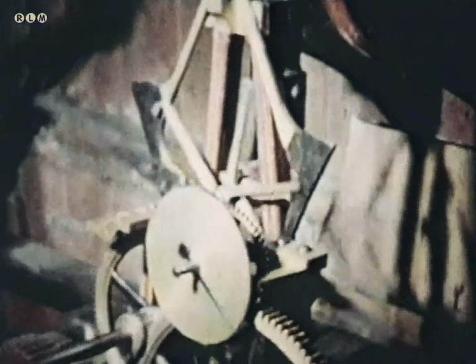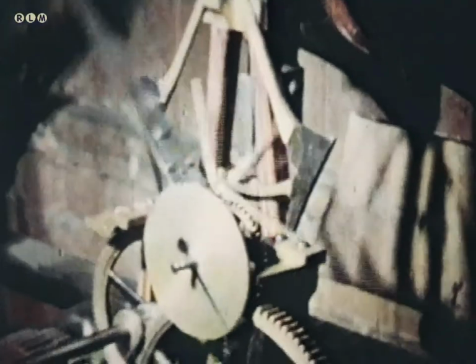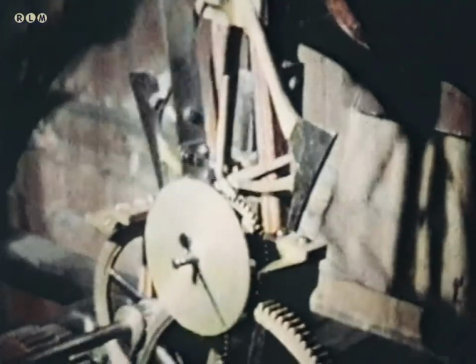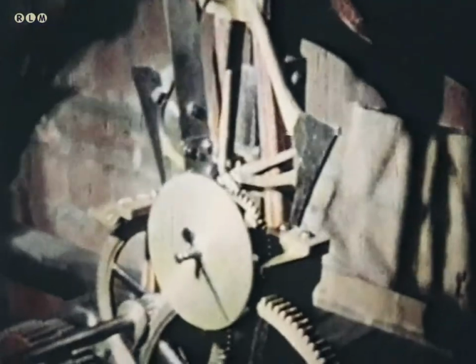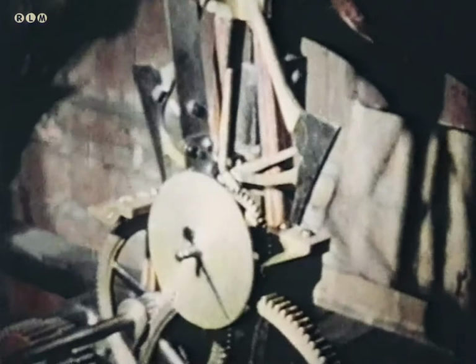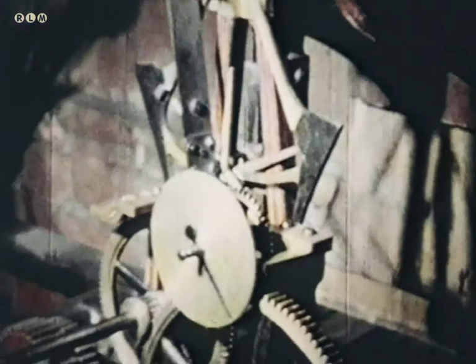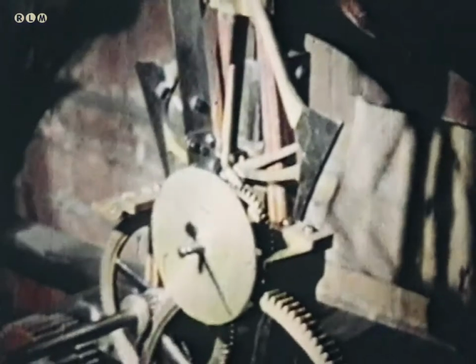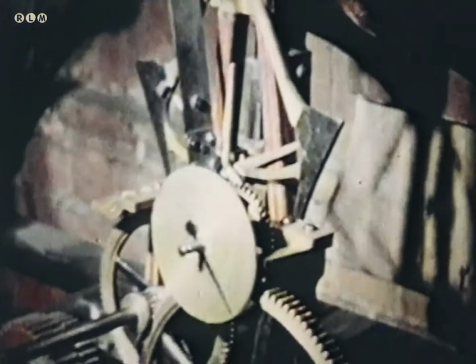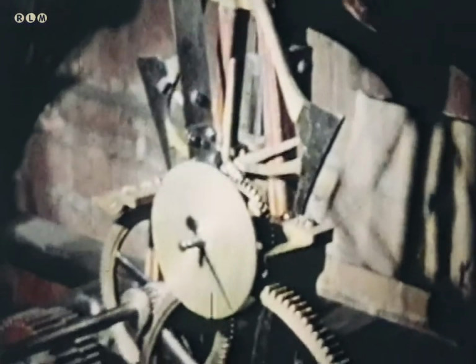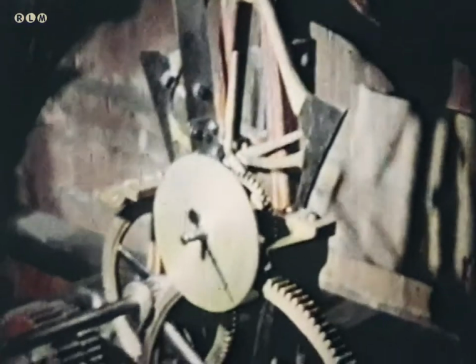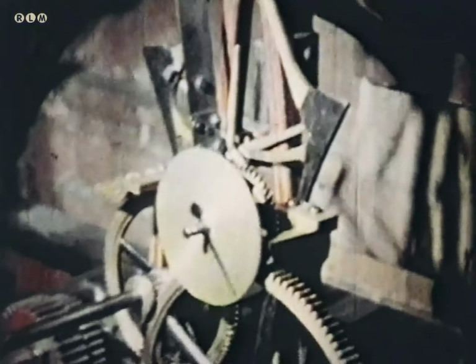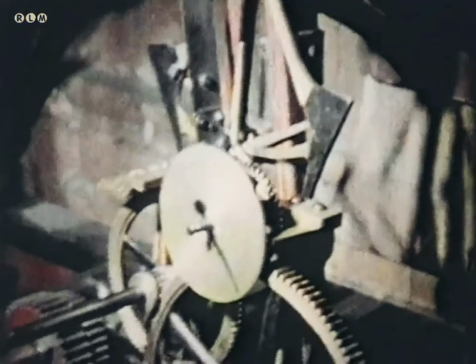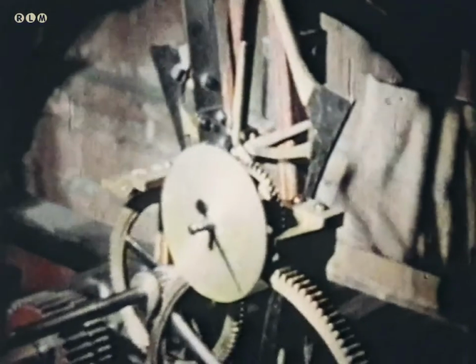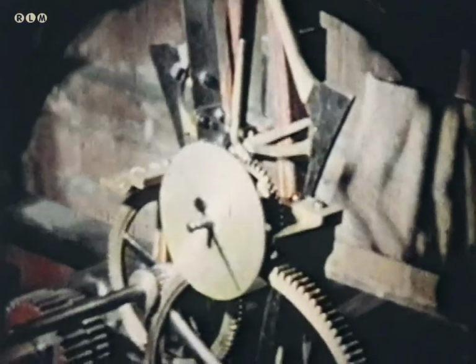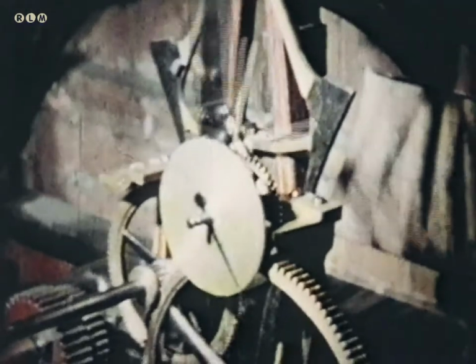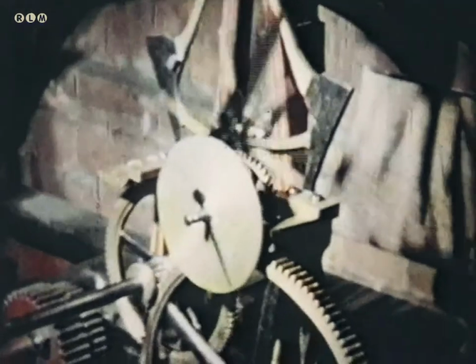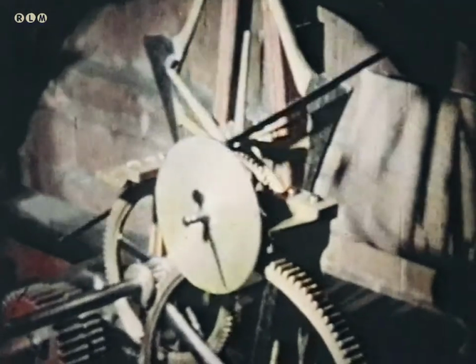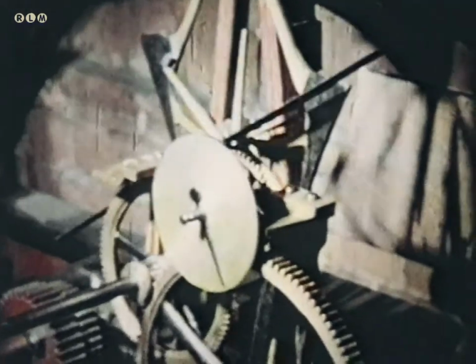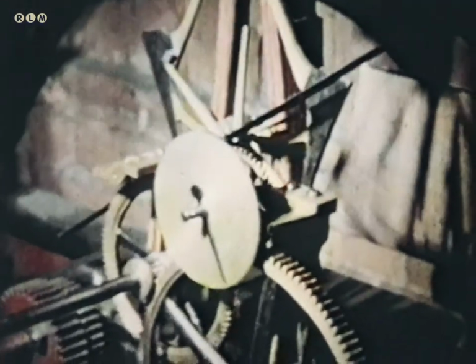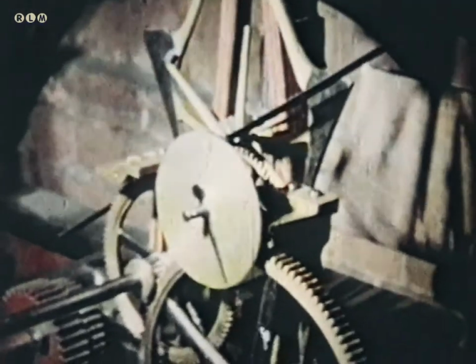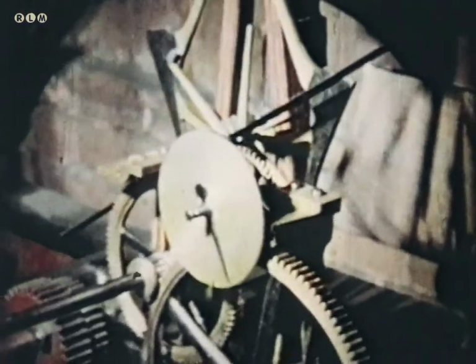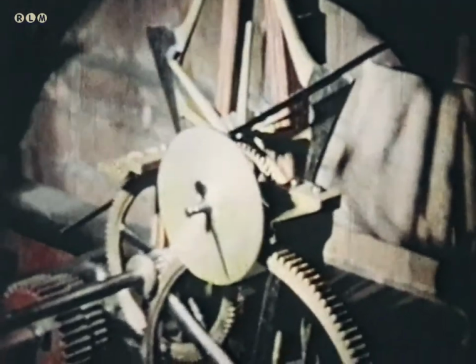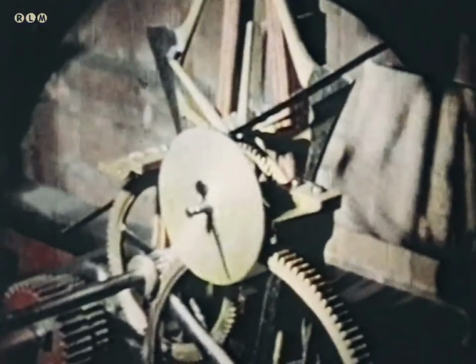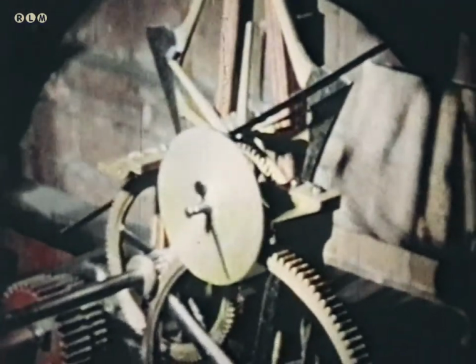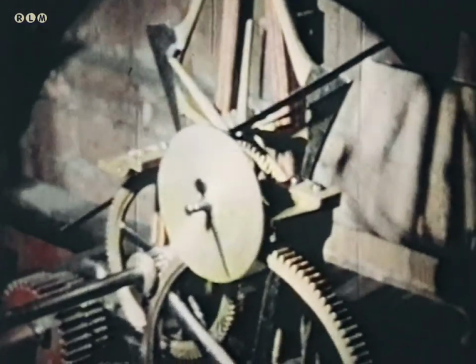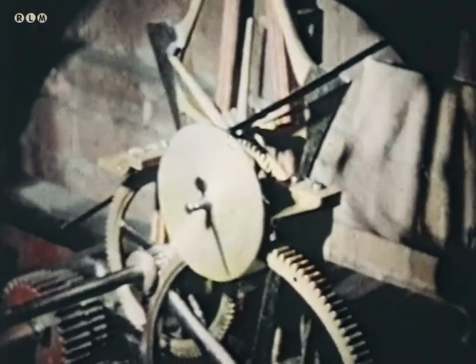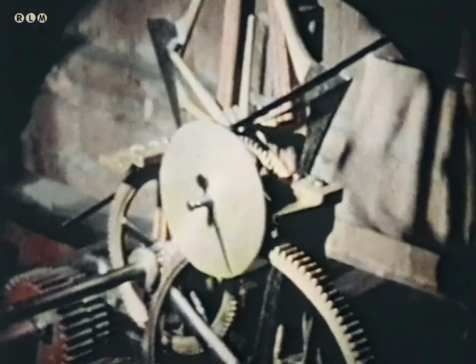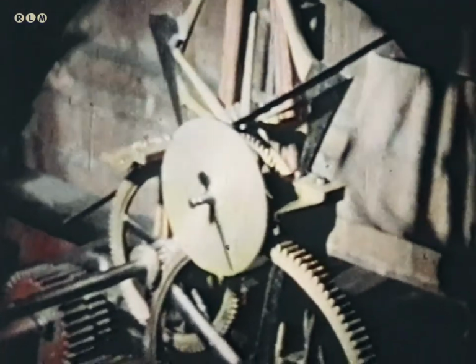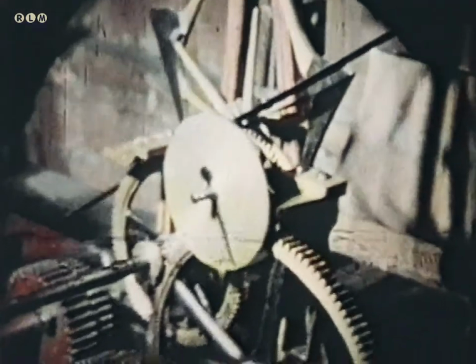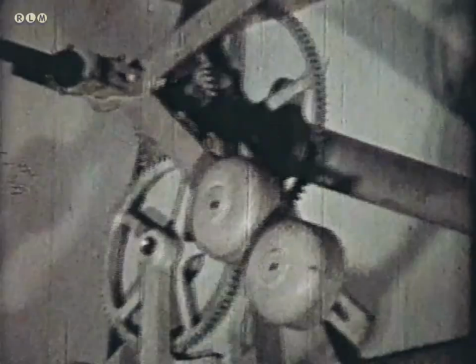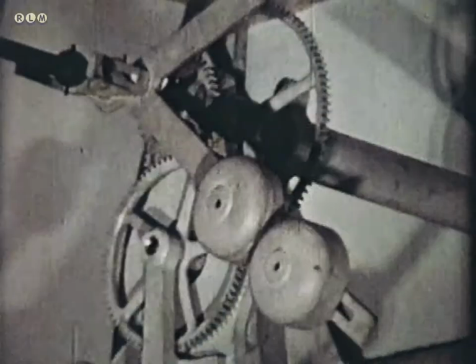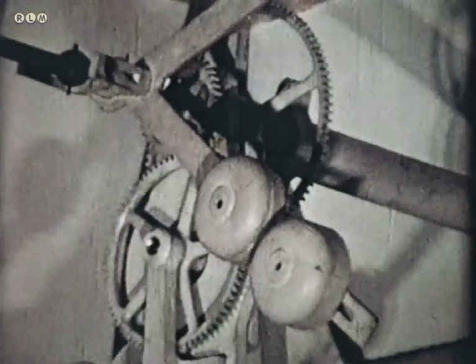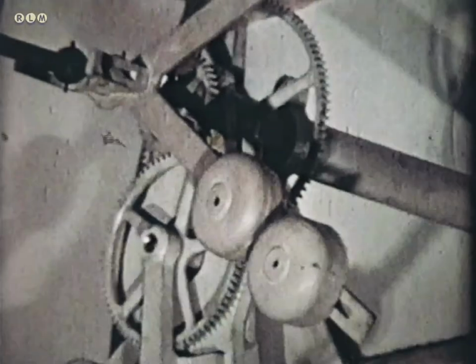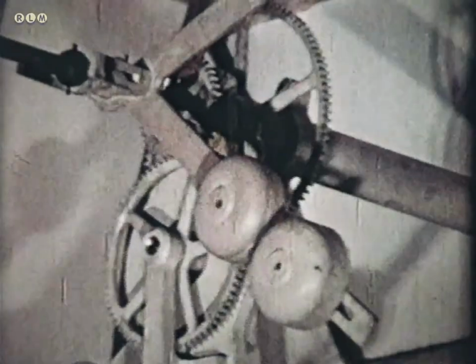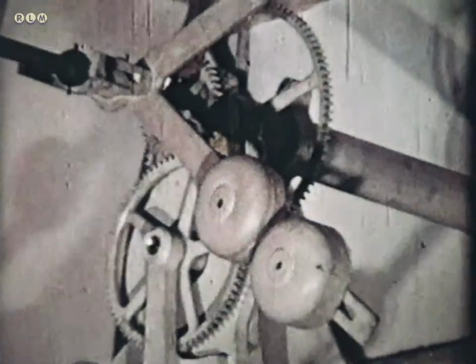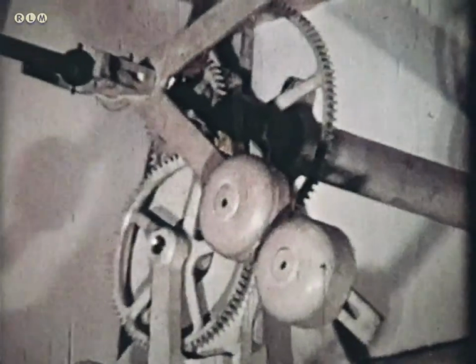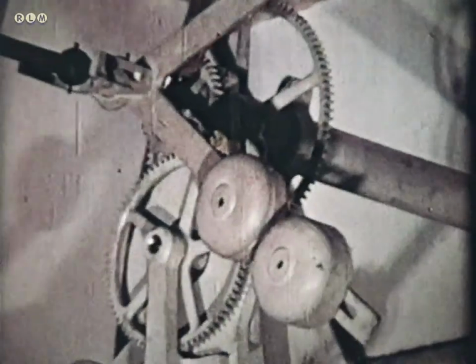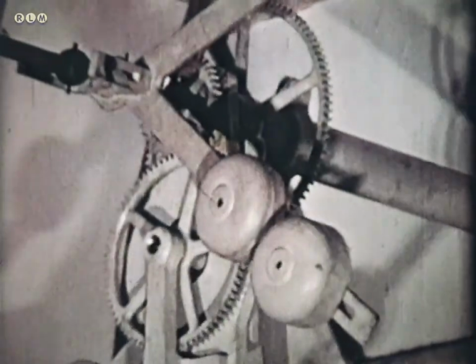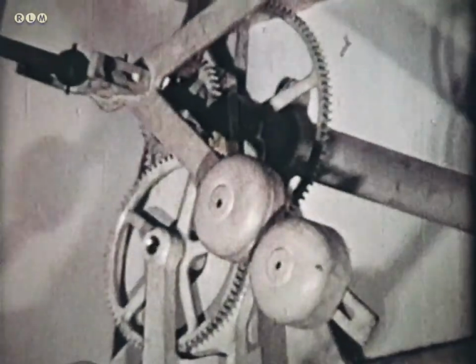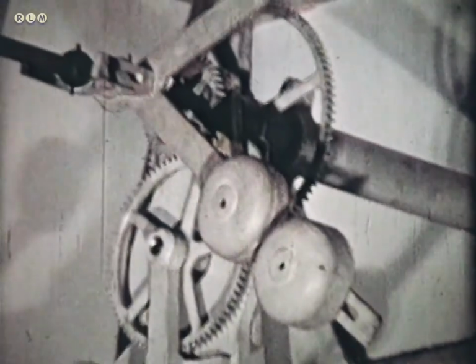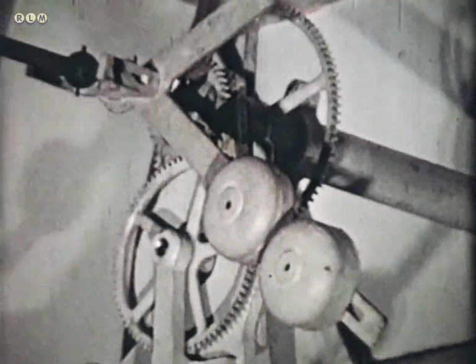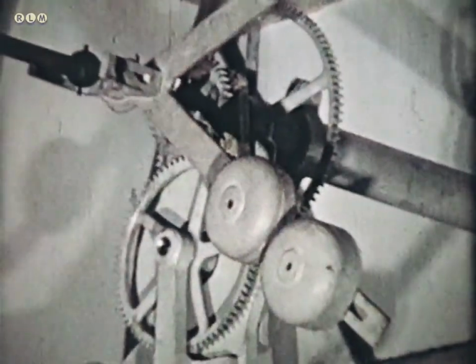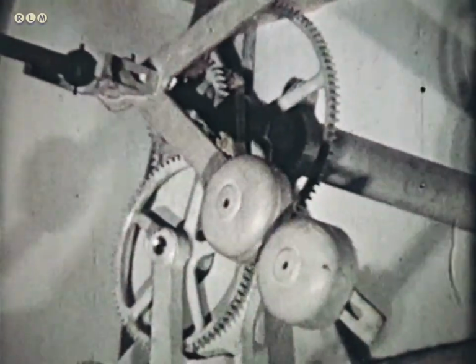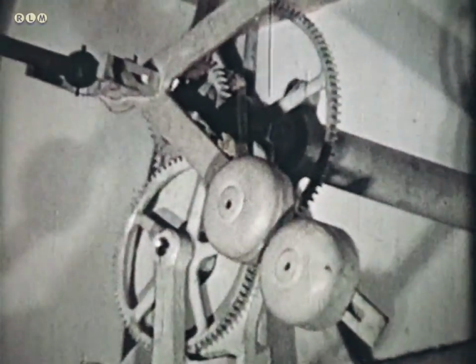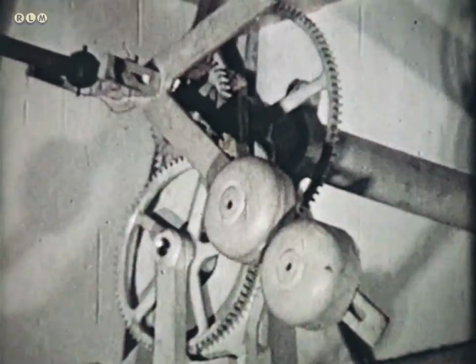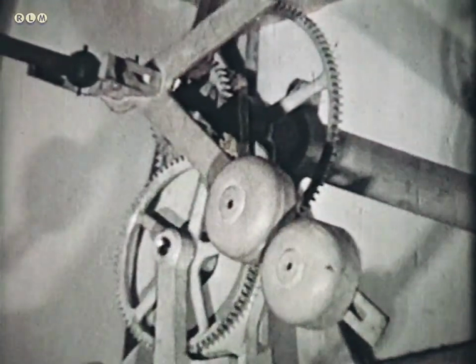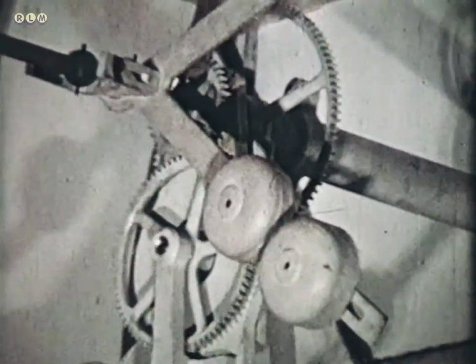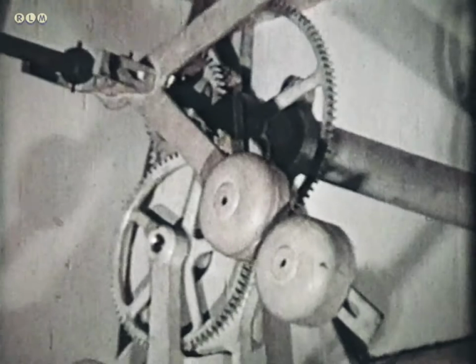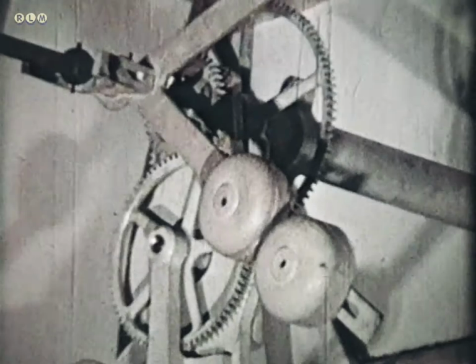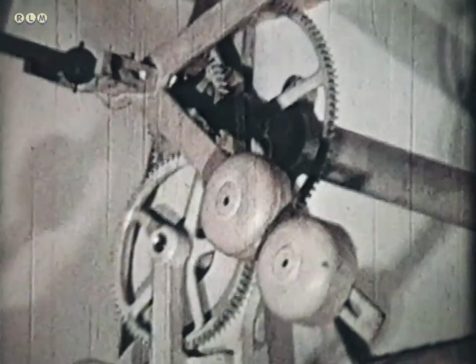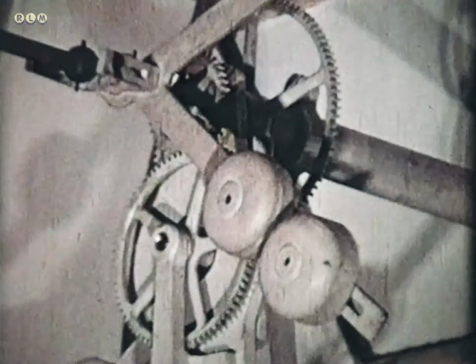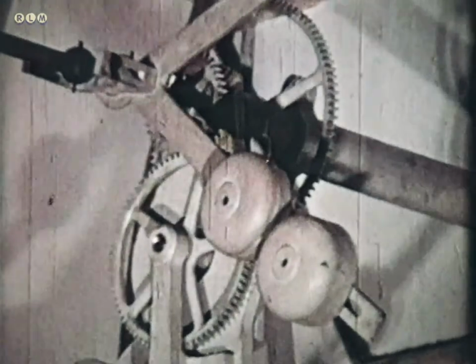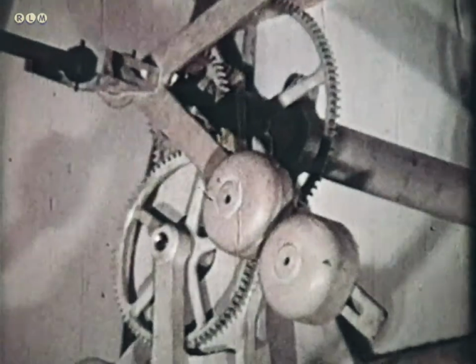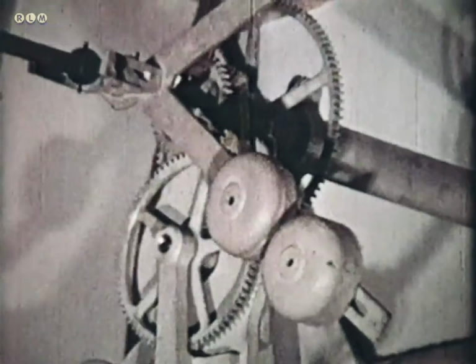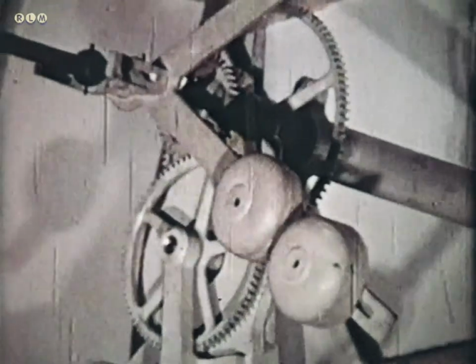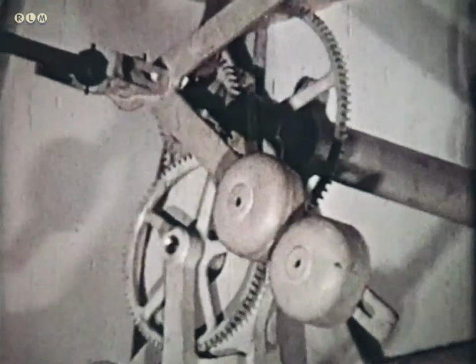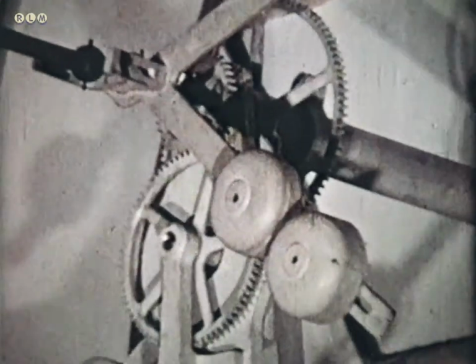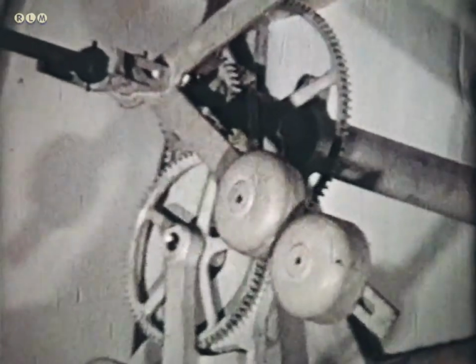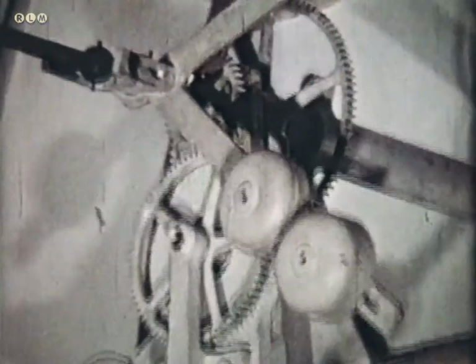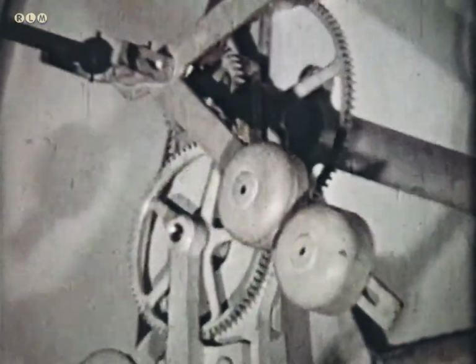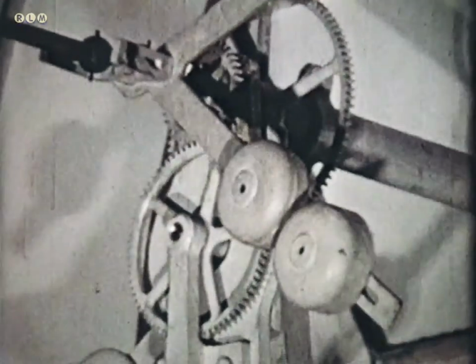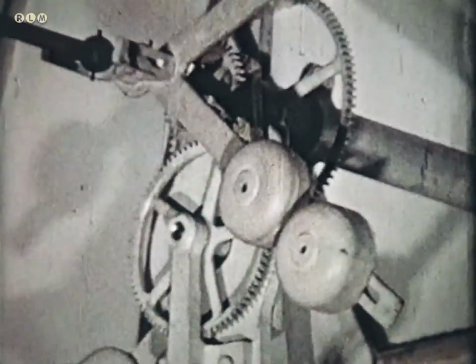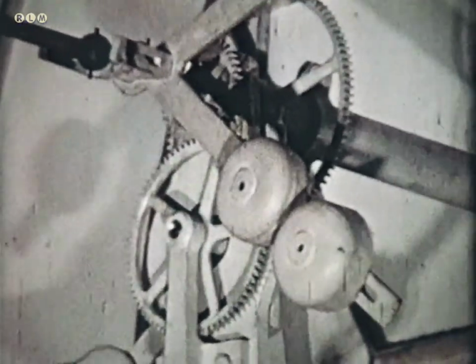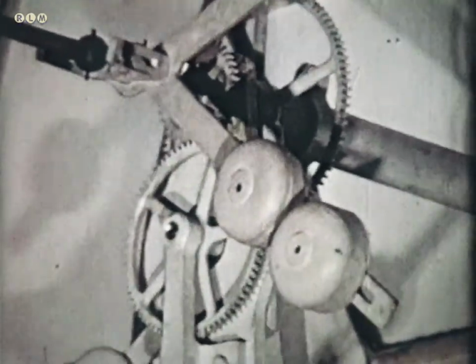The clock is the original clock put in the tower in 1887, and it was said it didn't show any signs of wear at all.